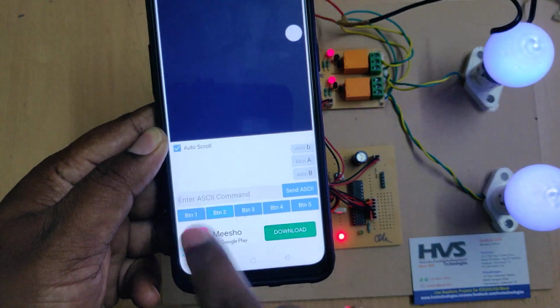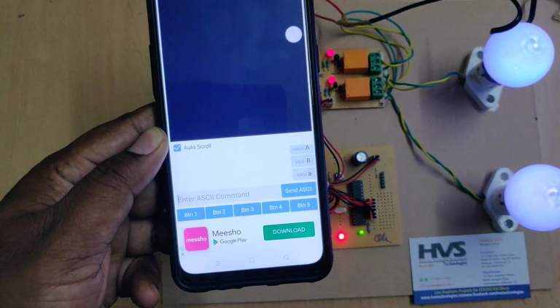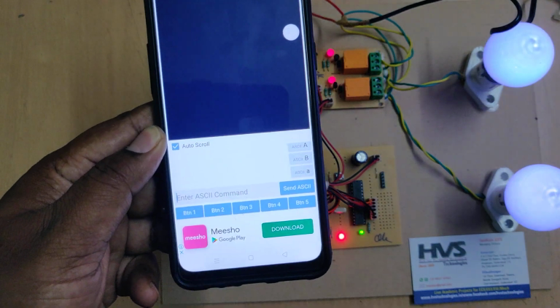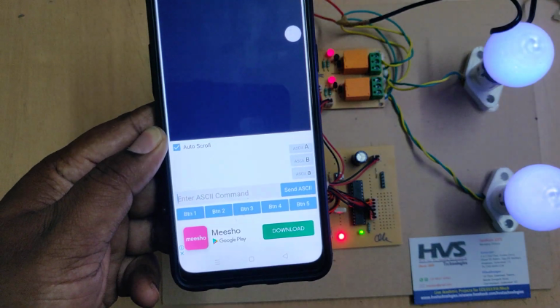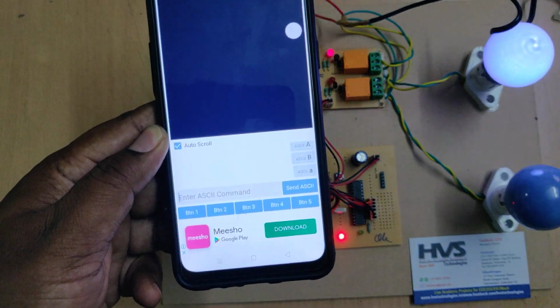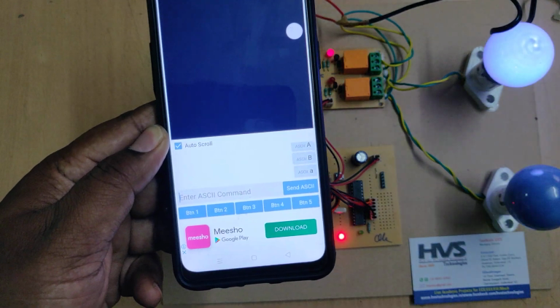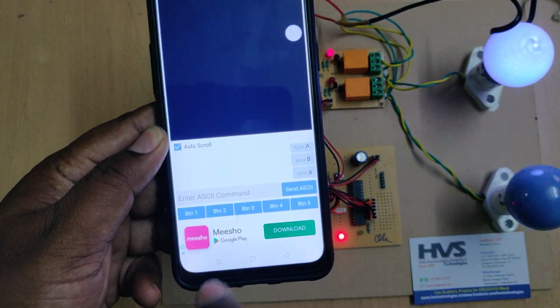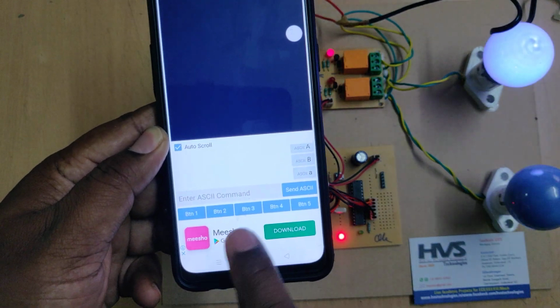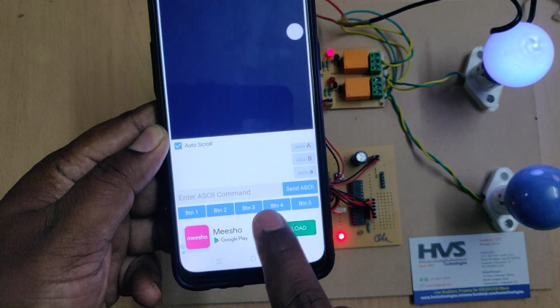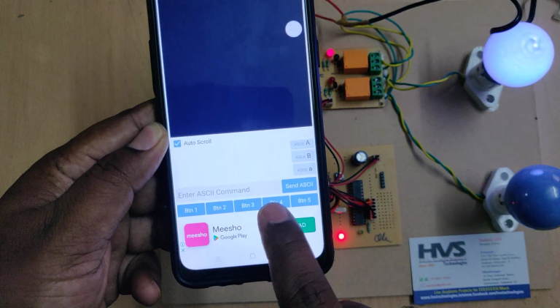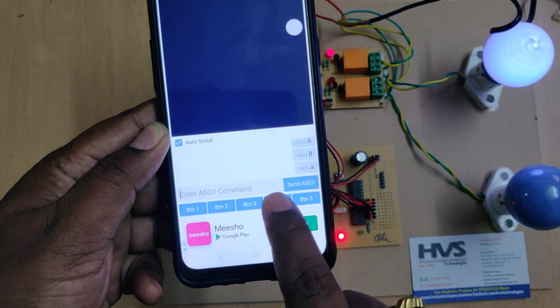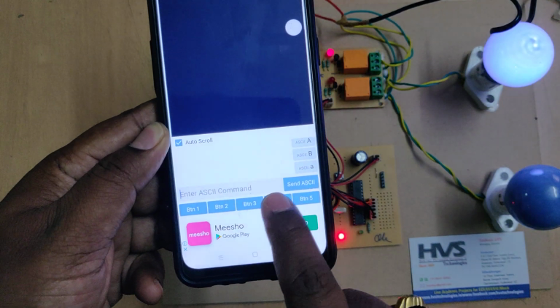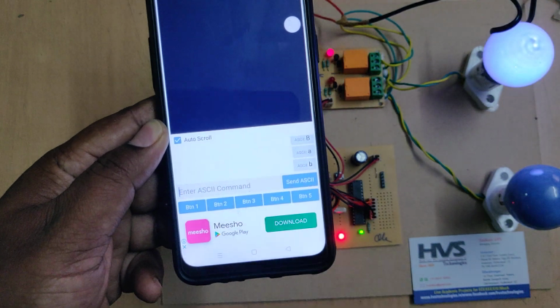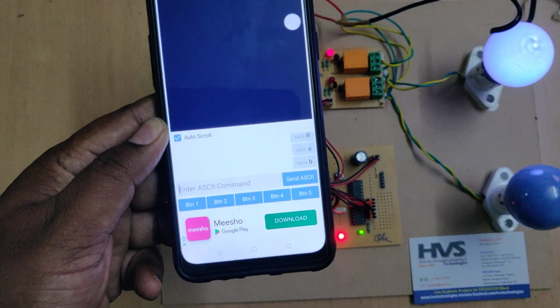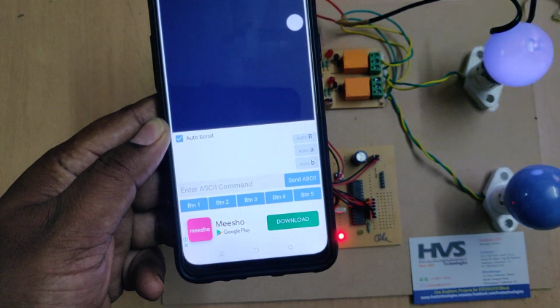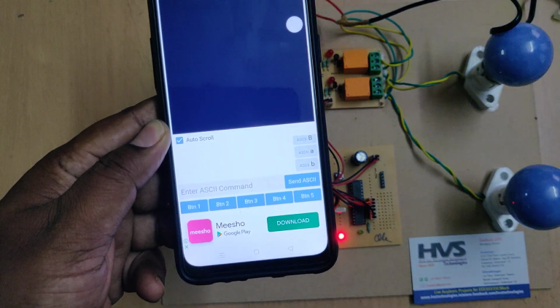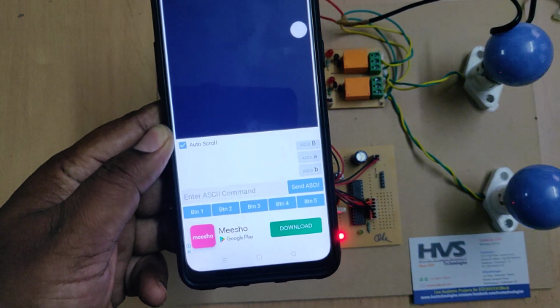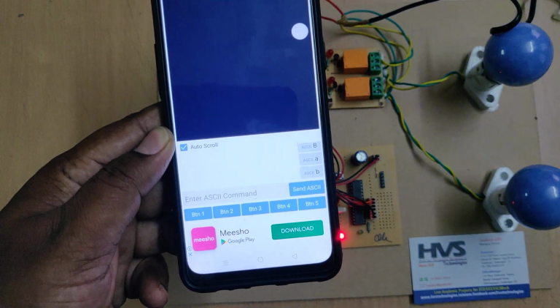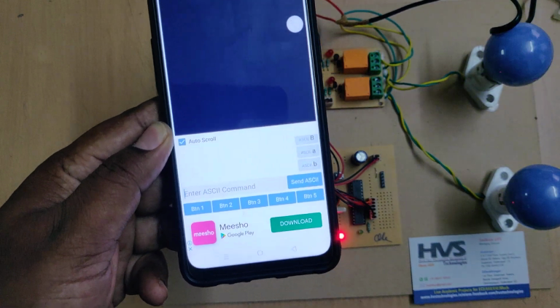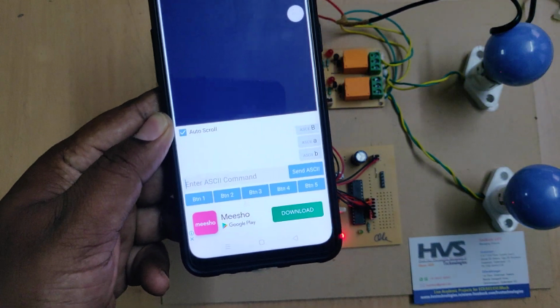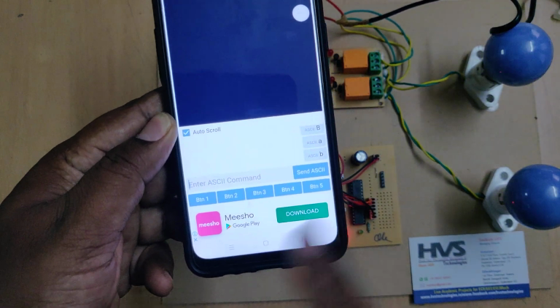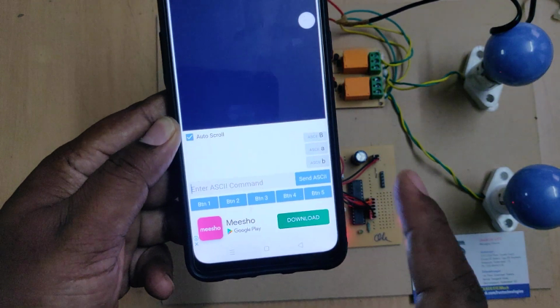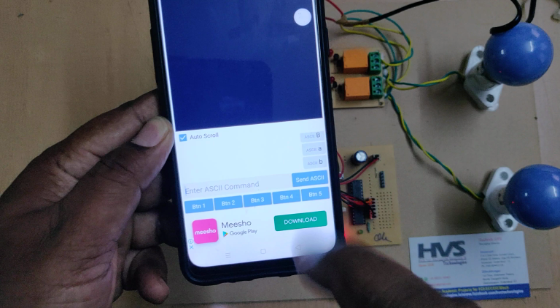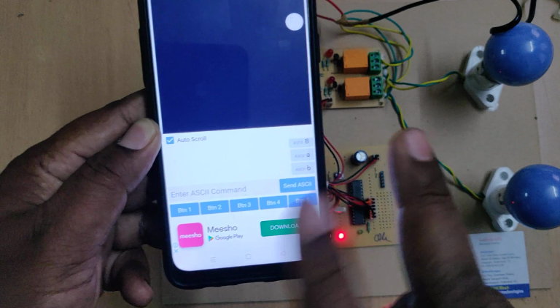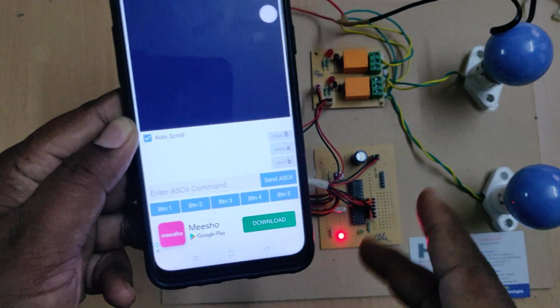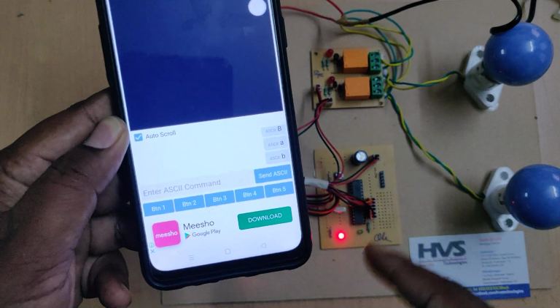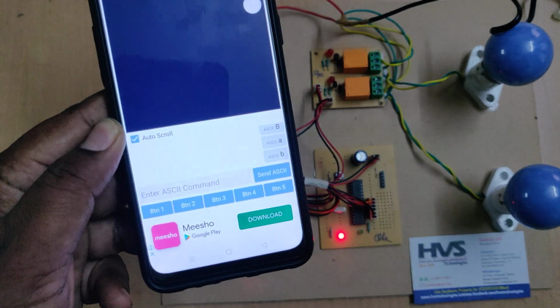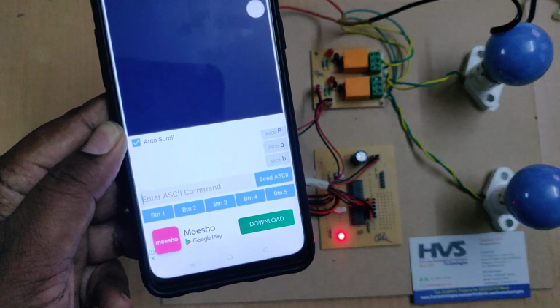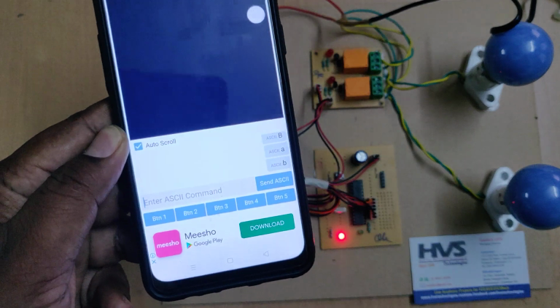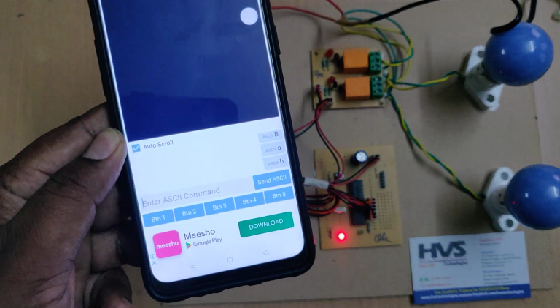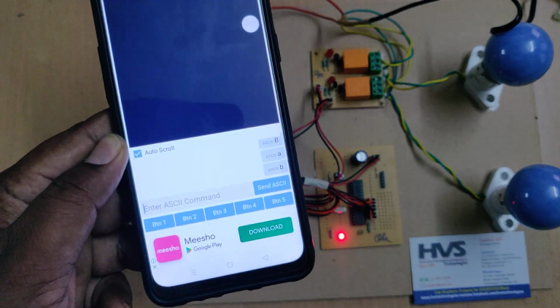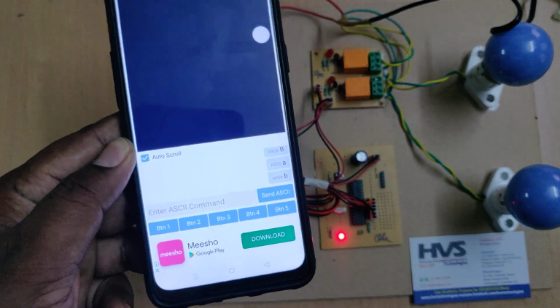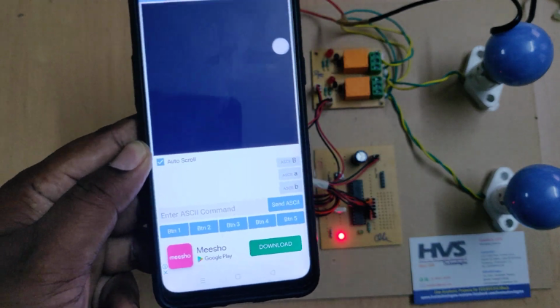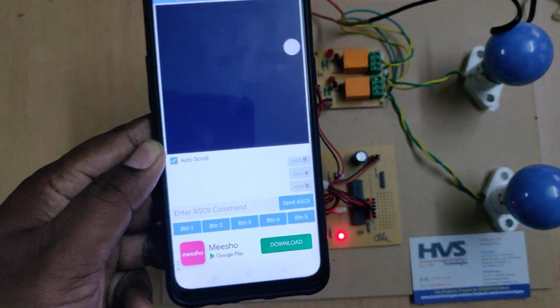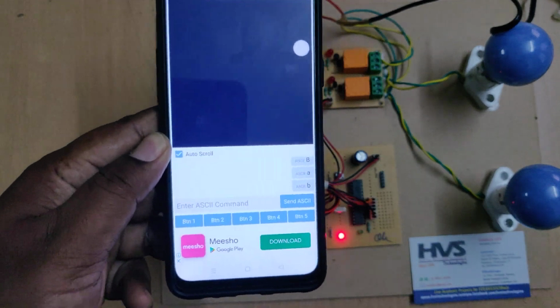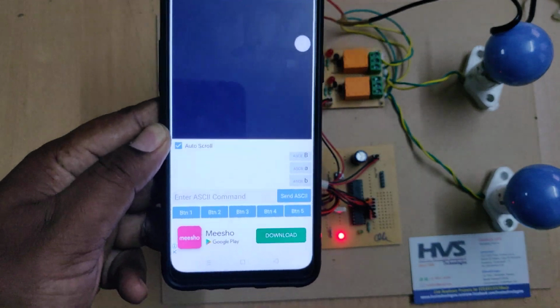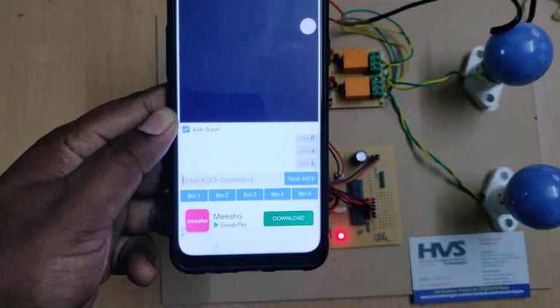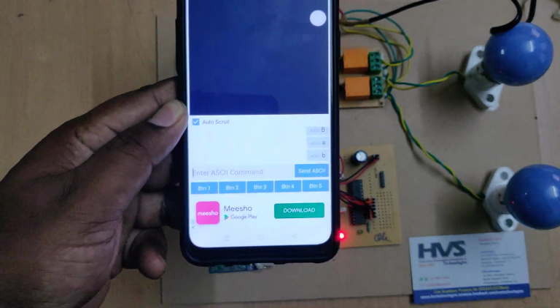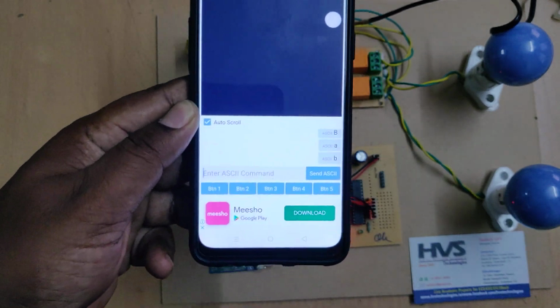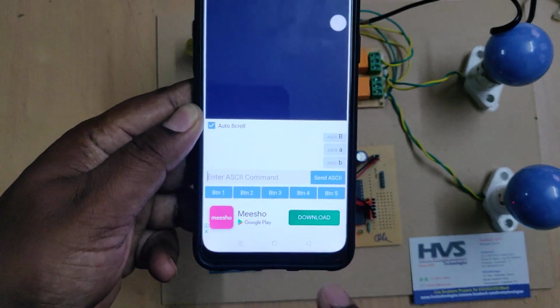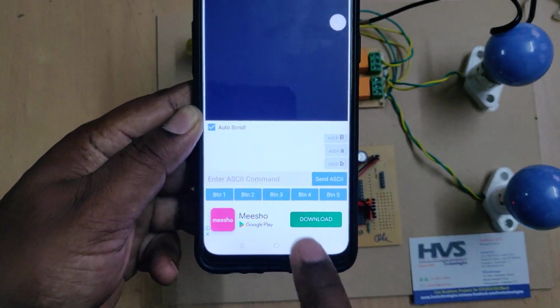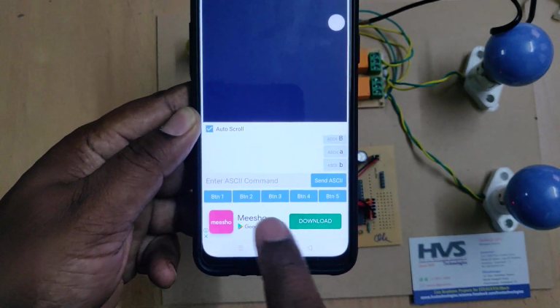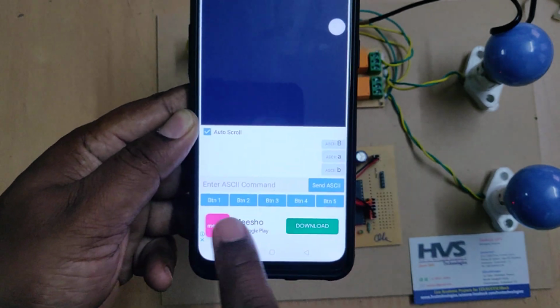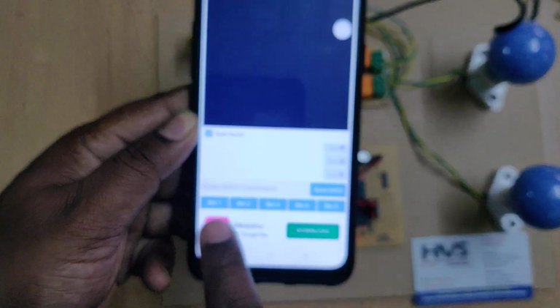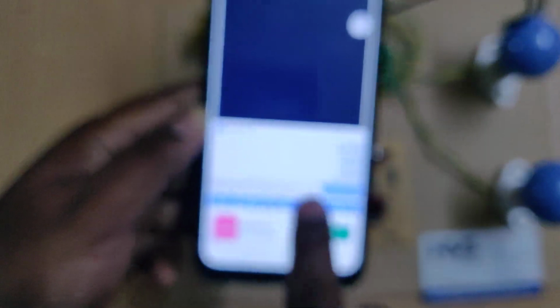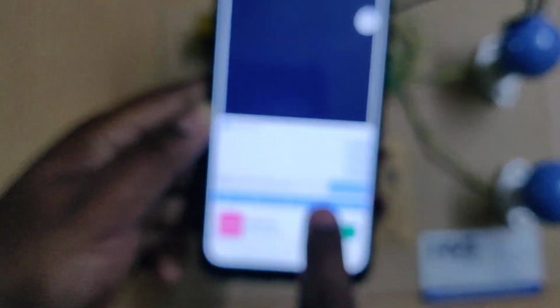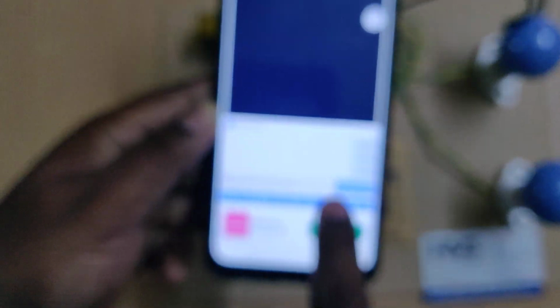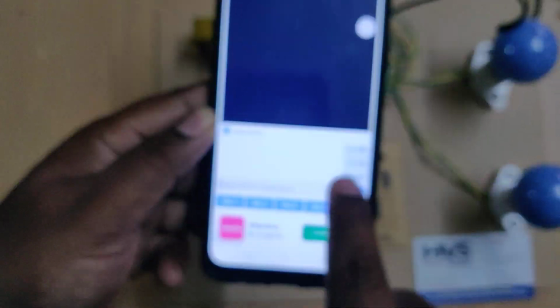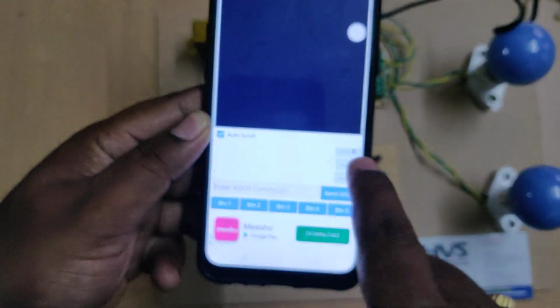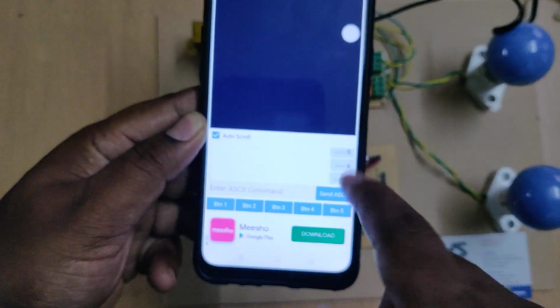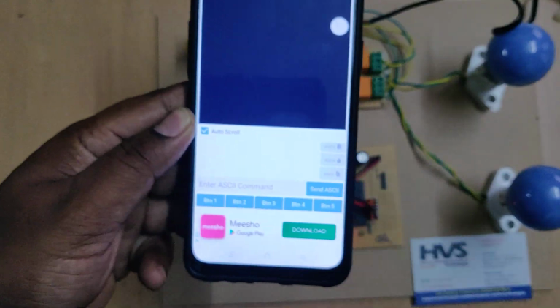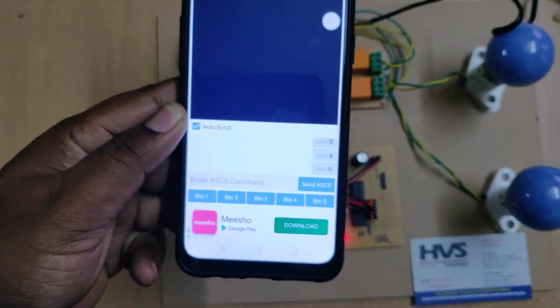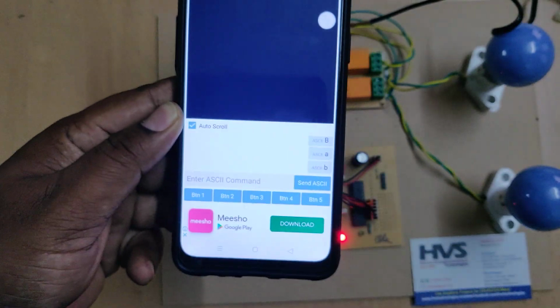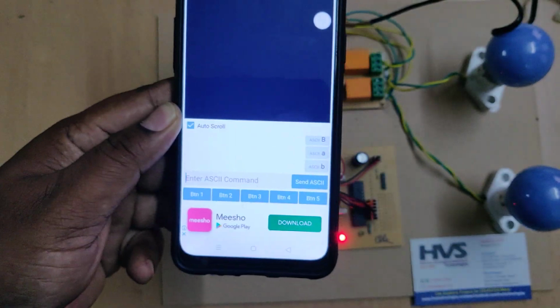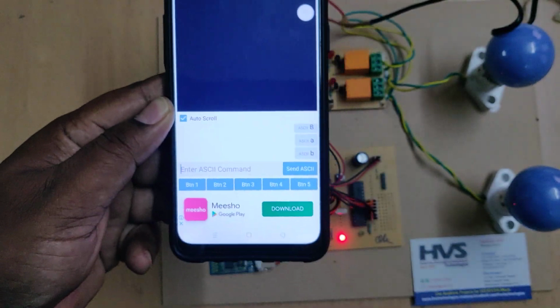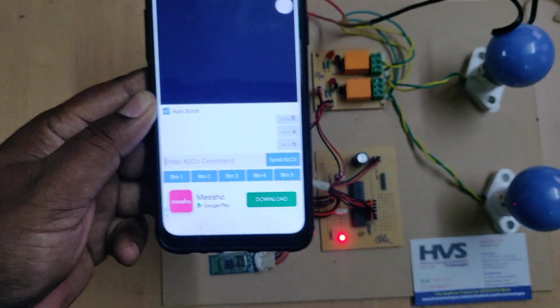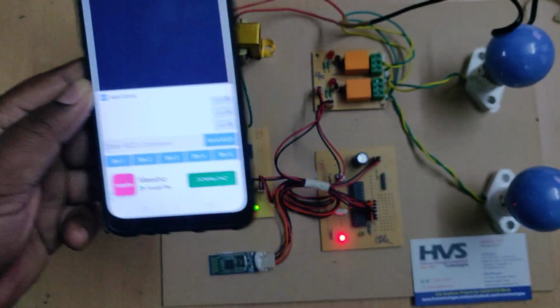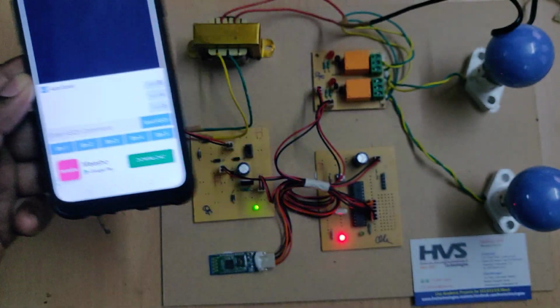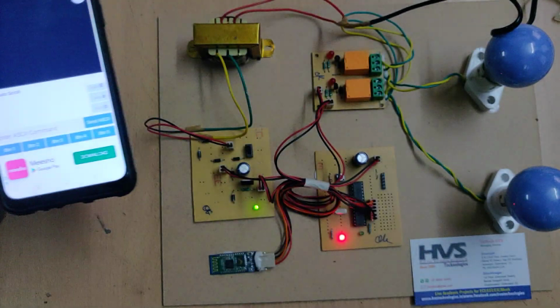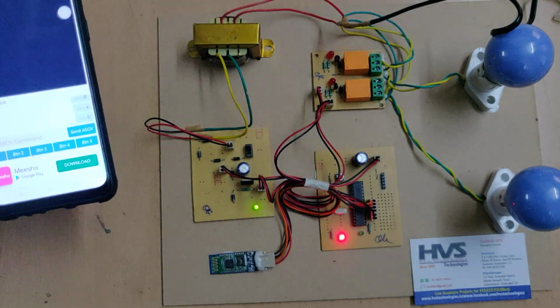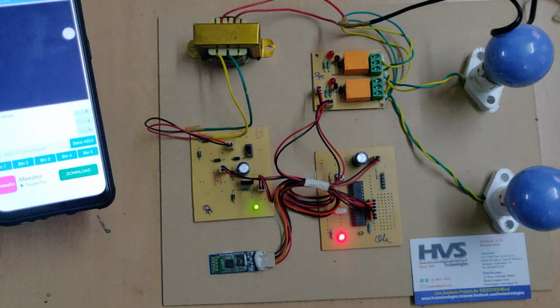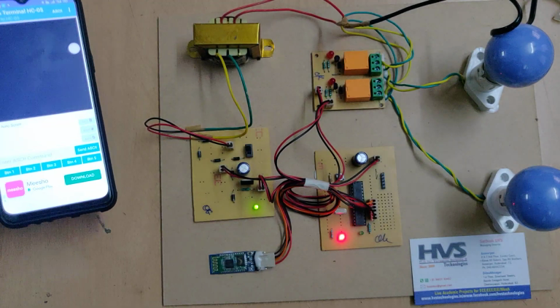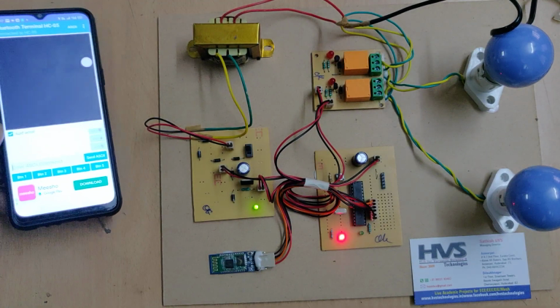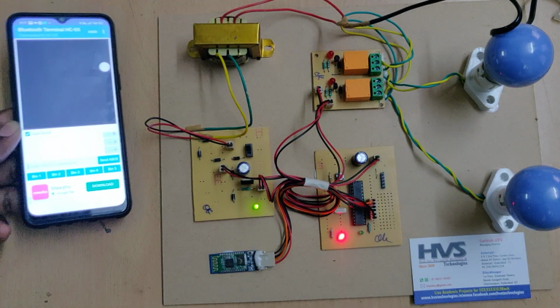Button 2 turns off device one, and Button 4 turns off device two. These are the two ways of home automation — it can be controlled either from the buttons or by sending ASCII characters directly. Thank you.